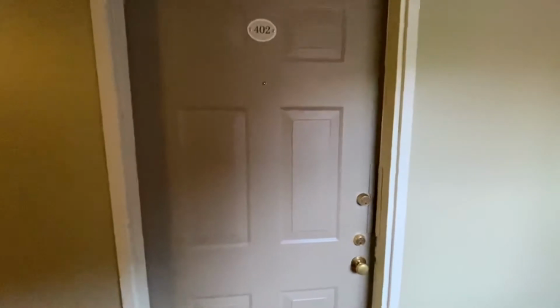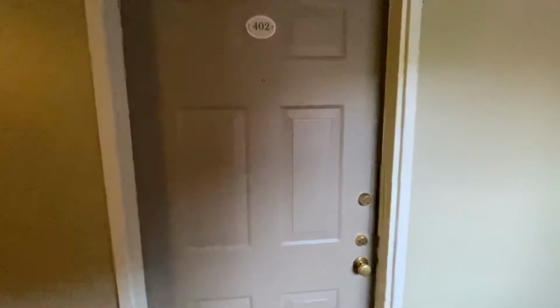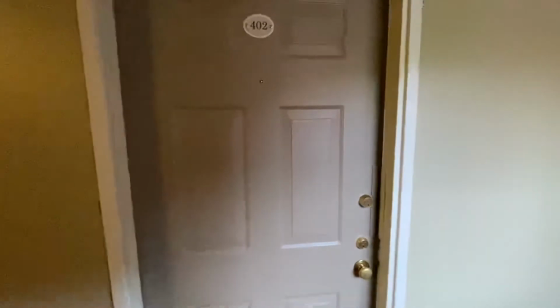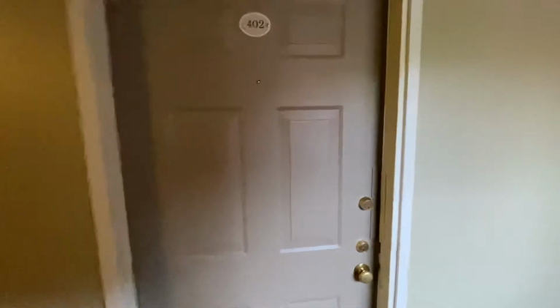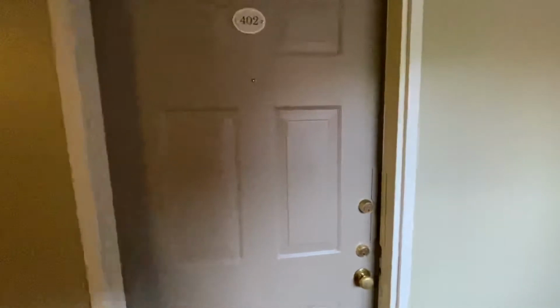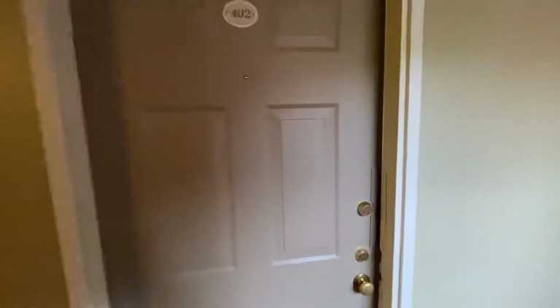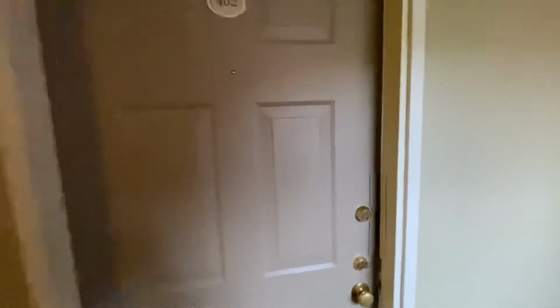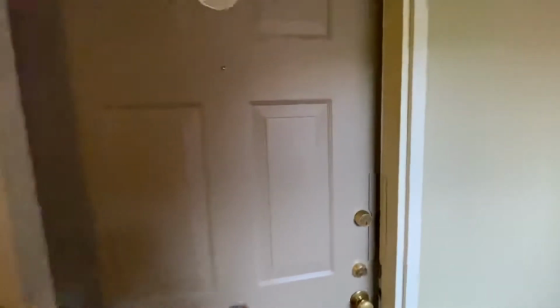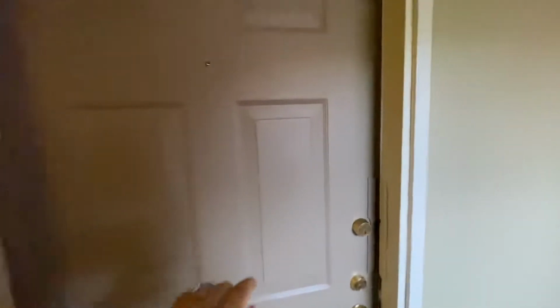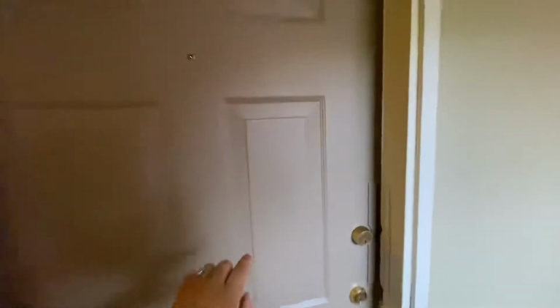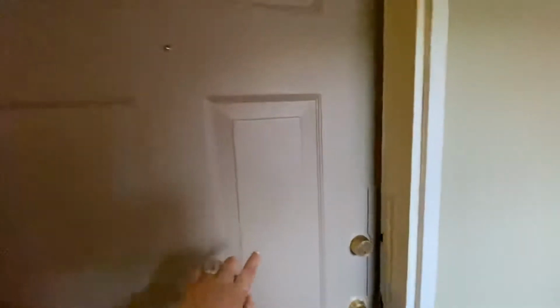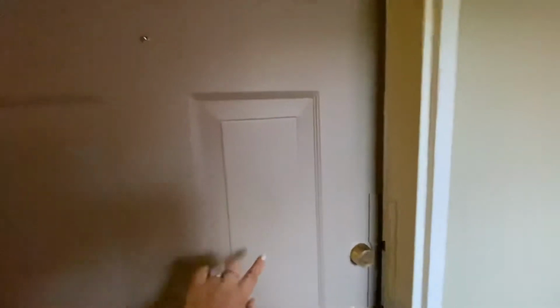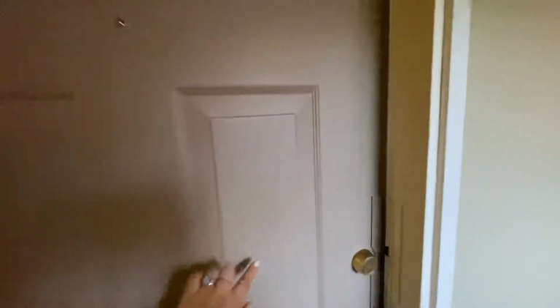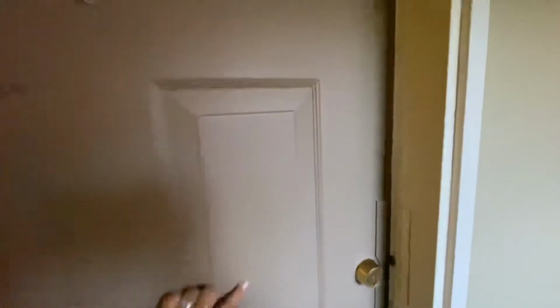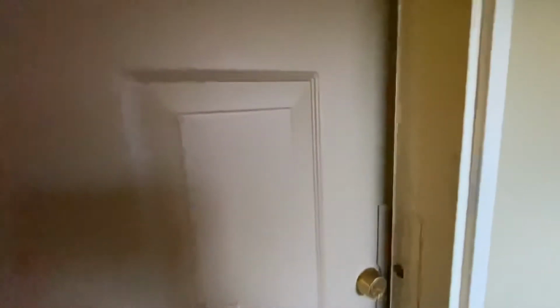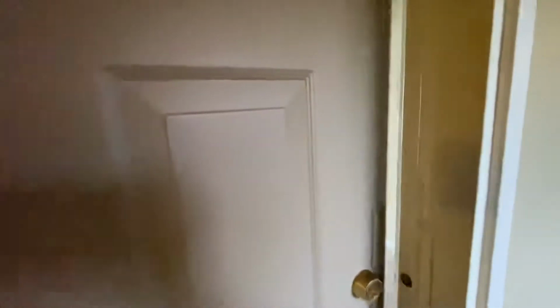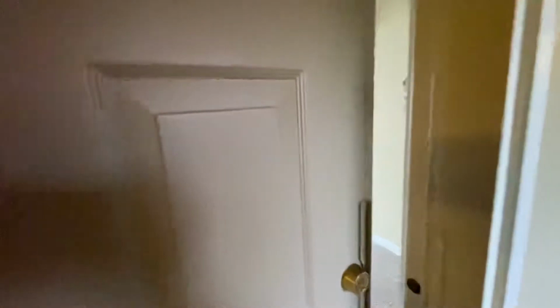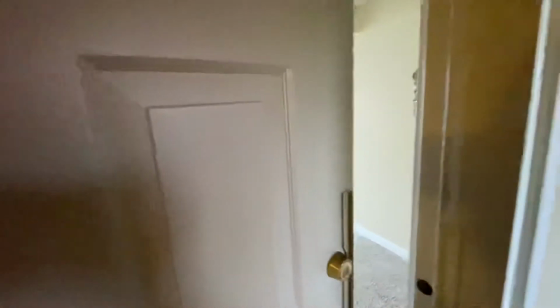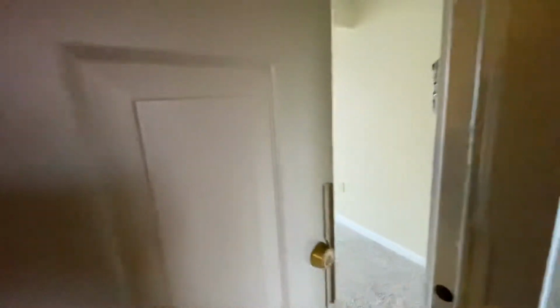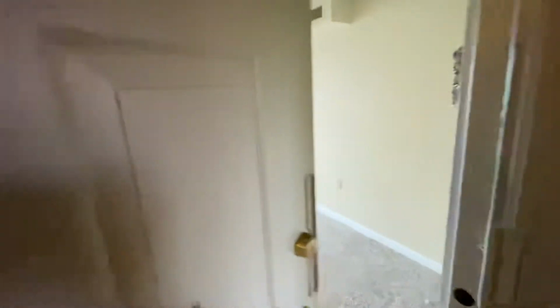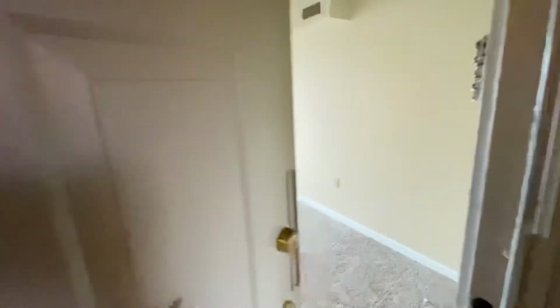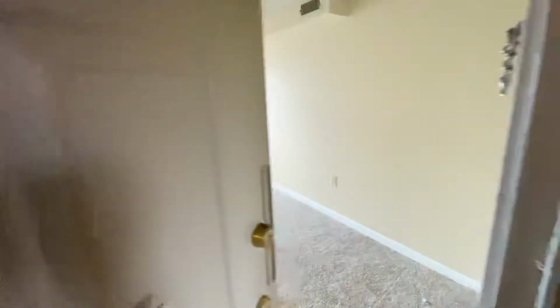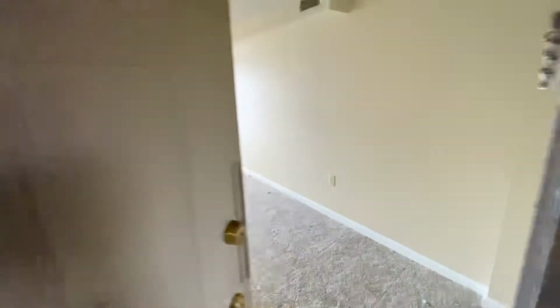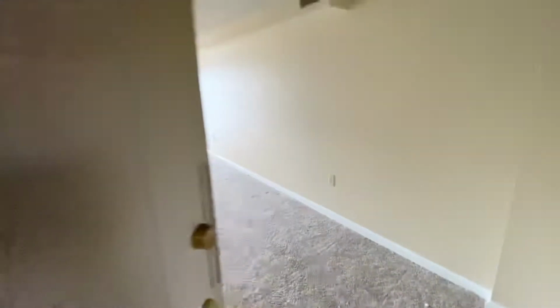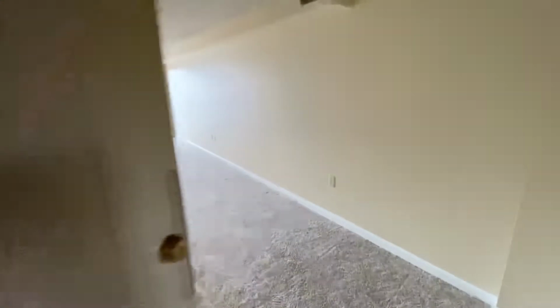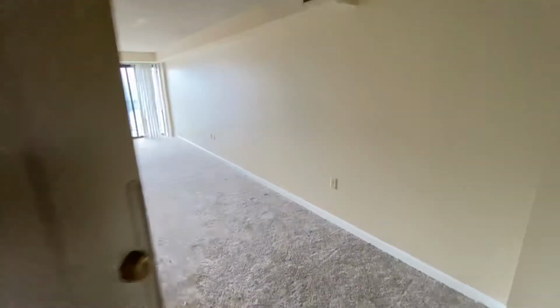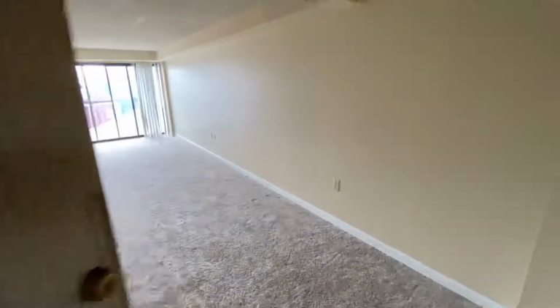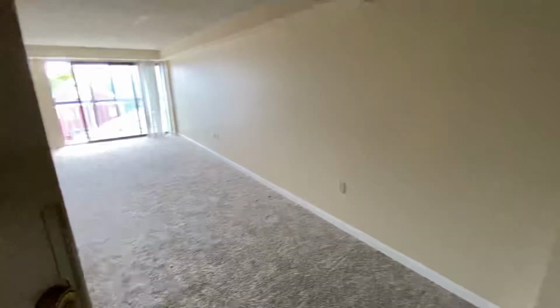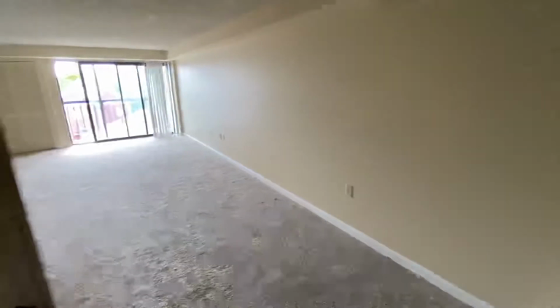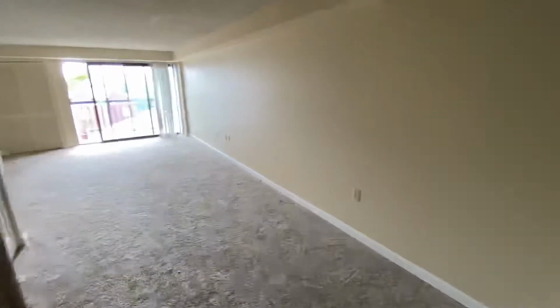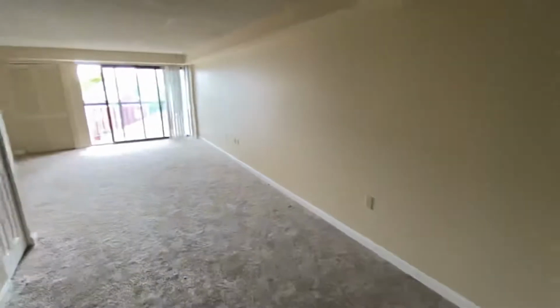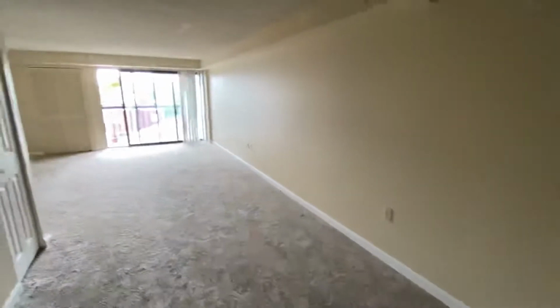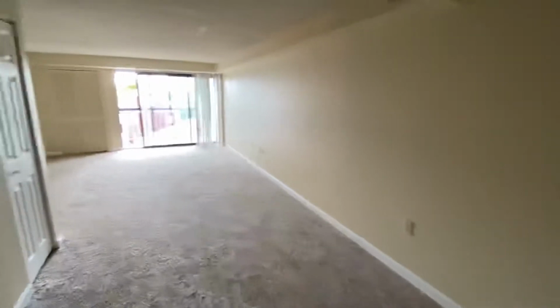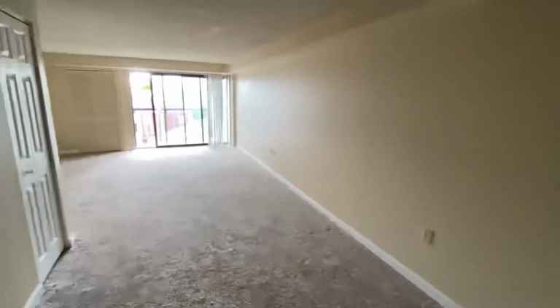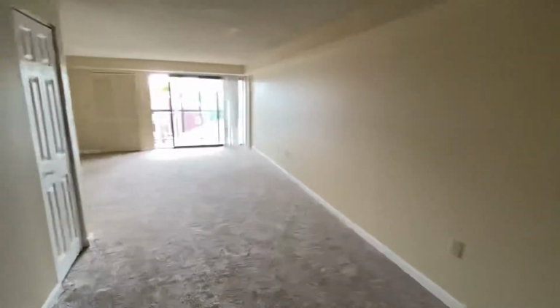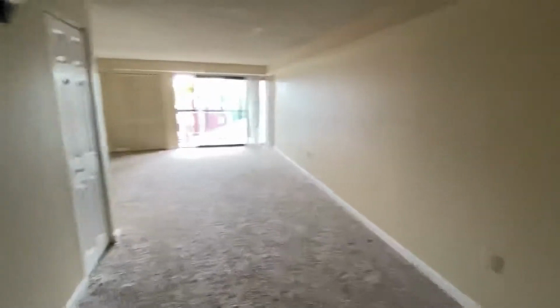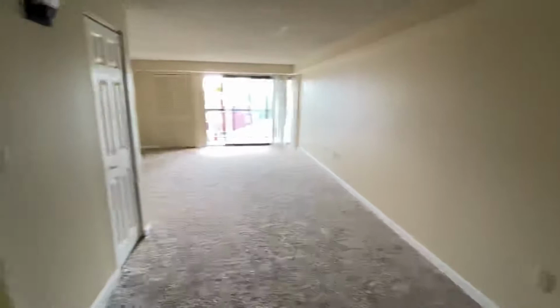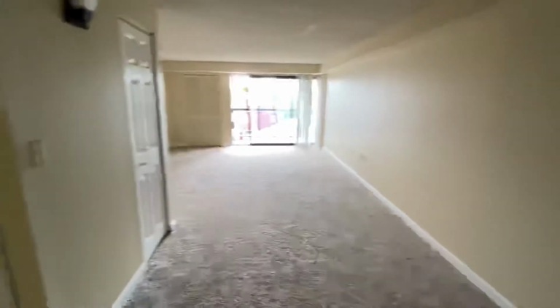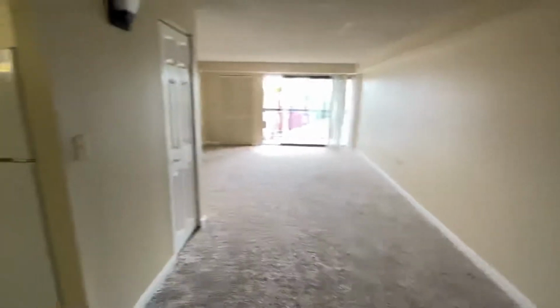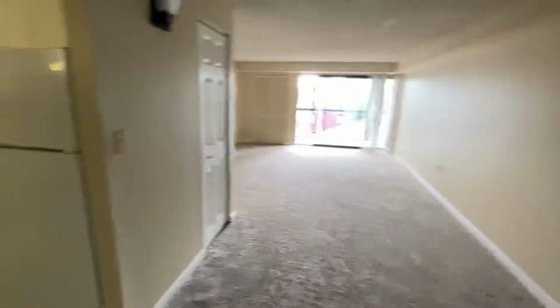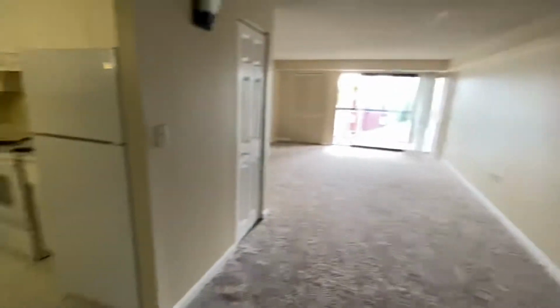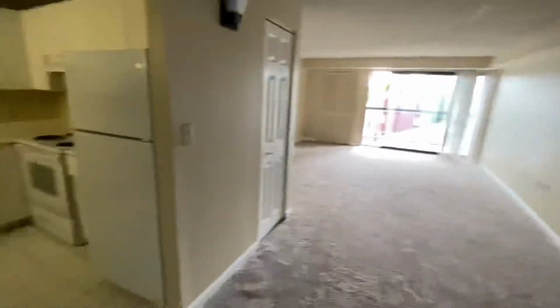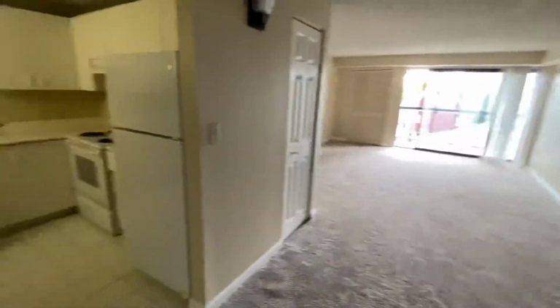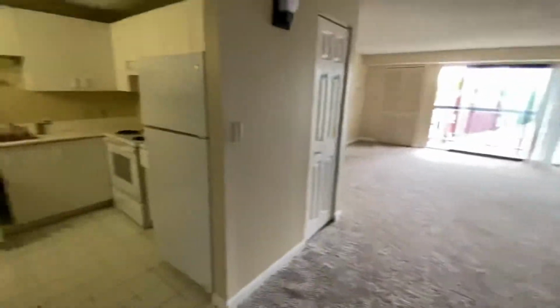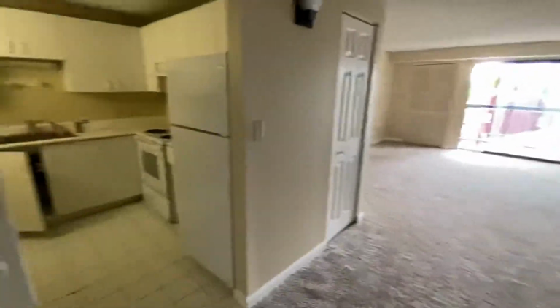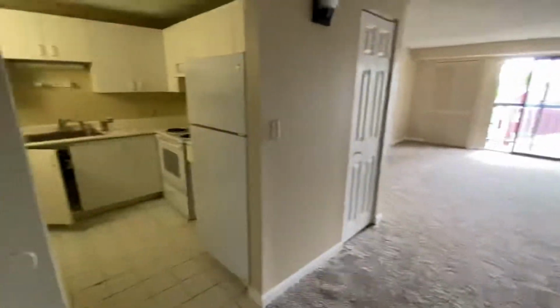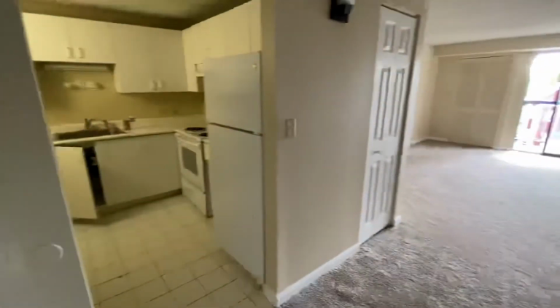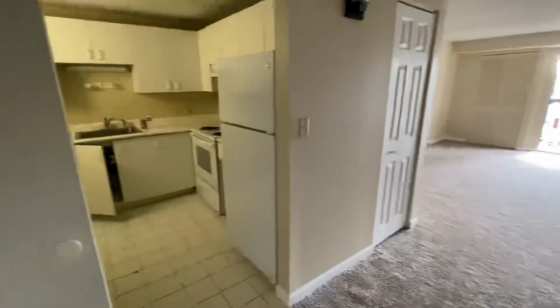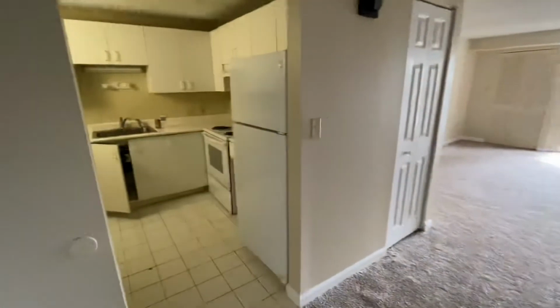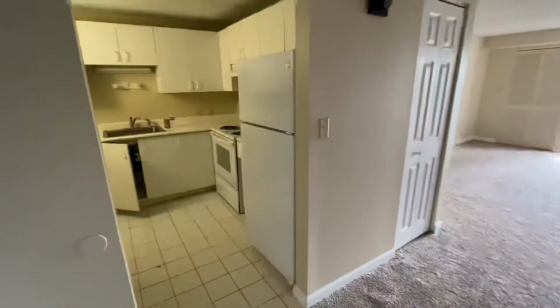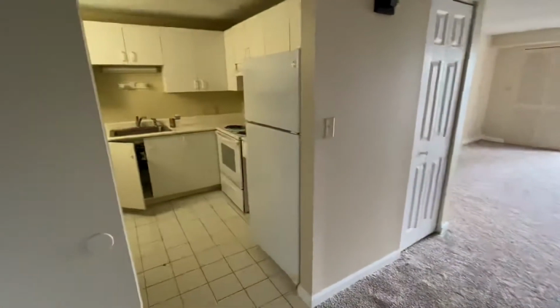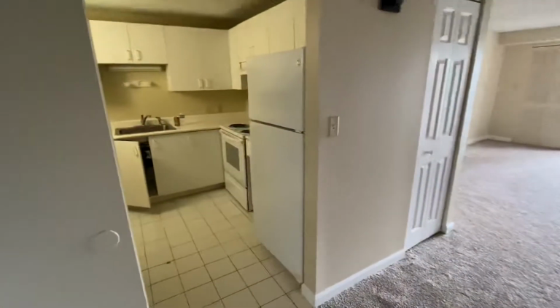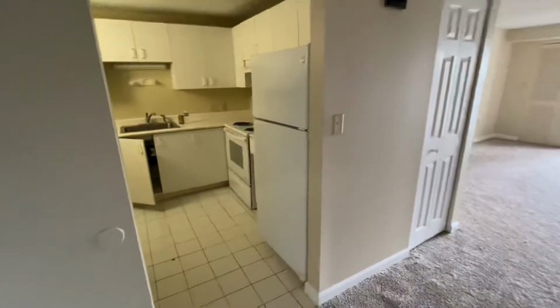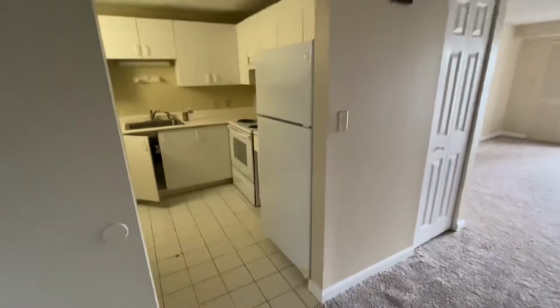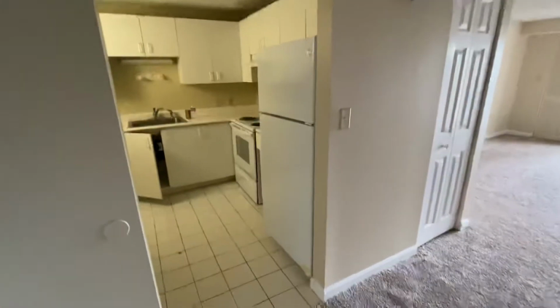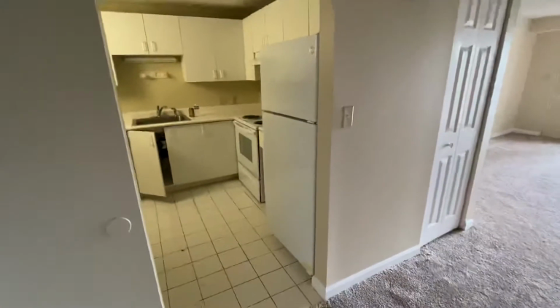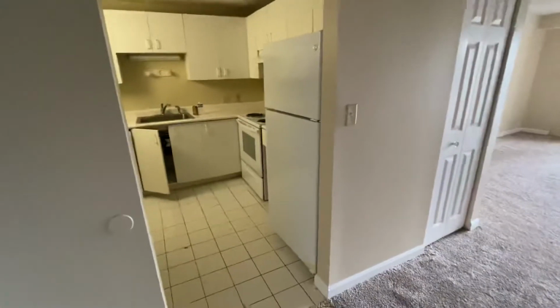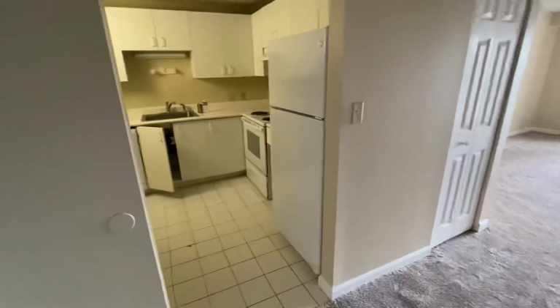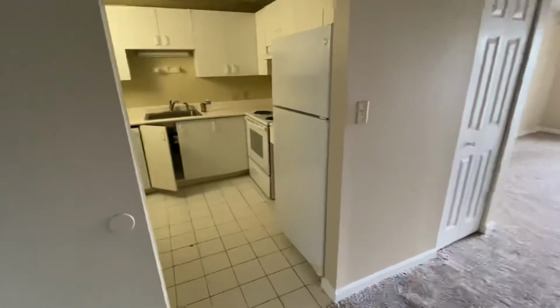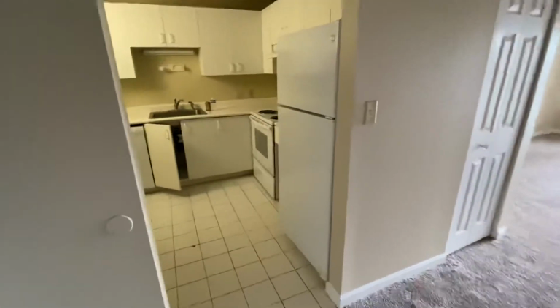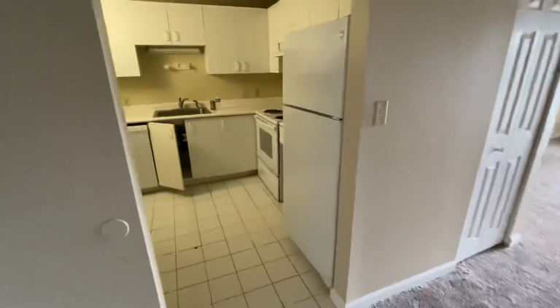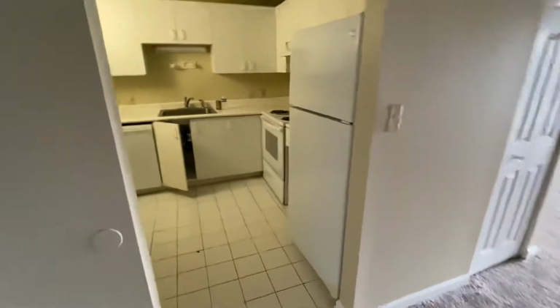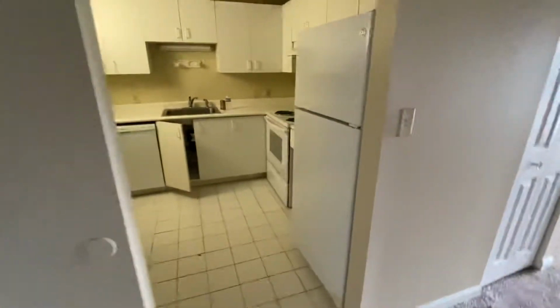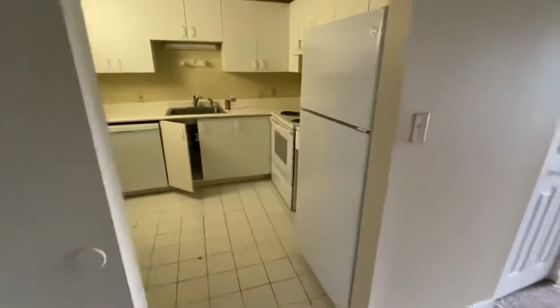Here we are at Elmer Street, number 402. This is a two-bed, one-bath.